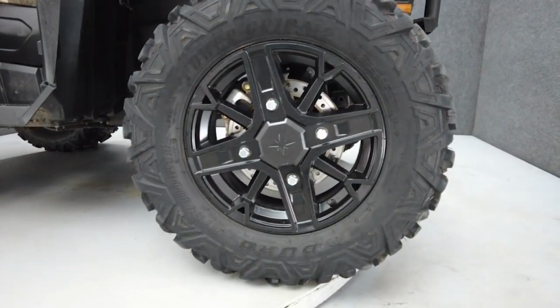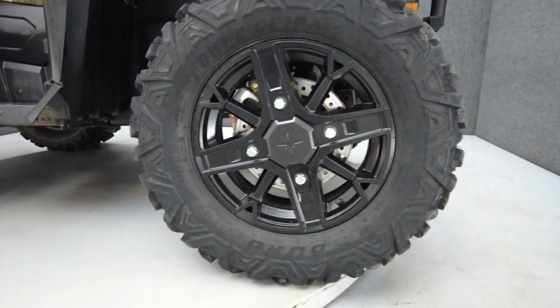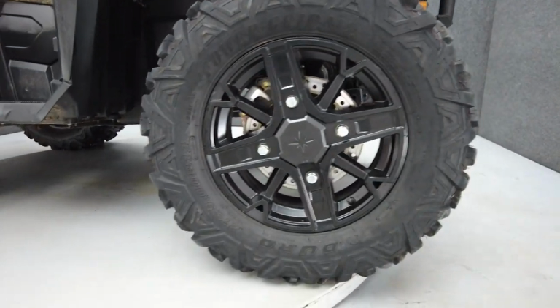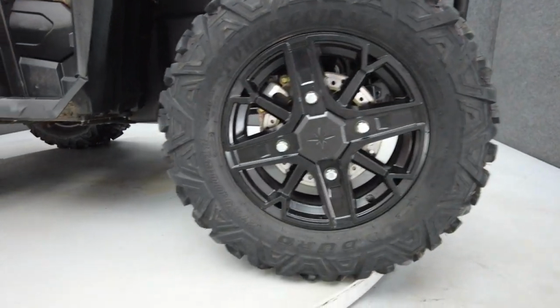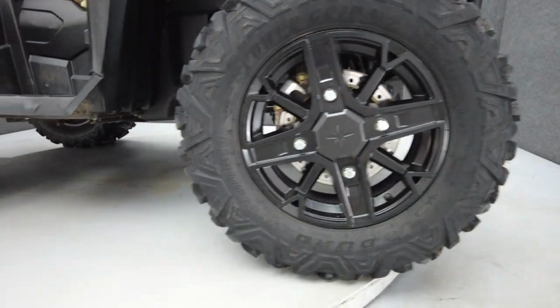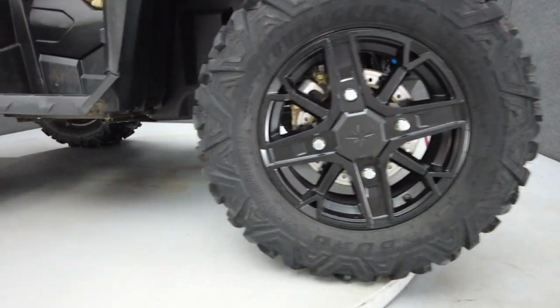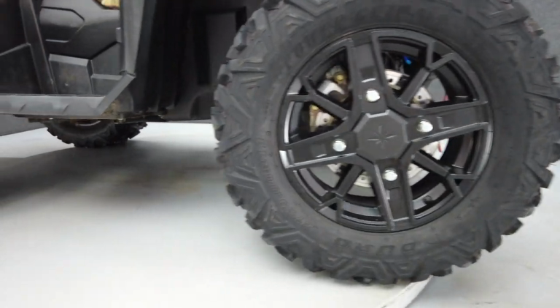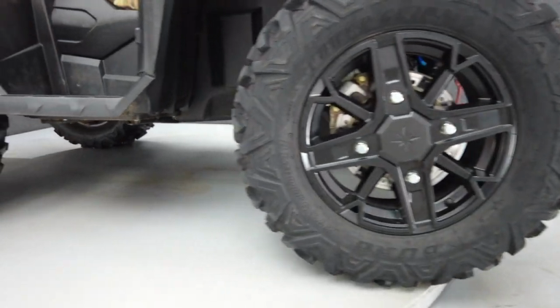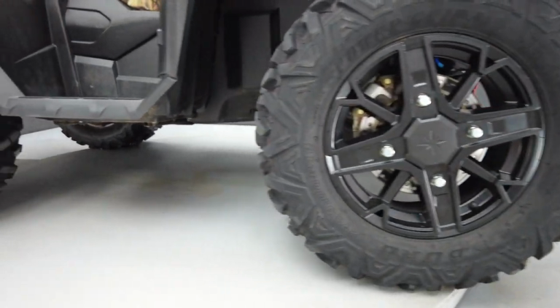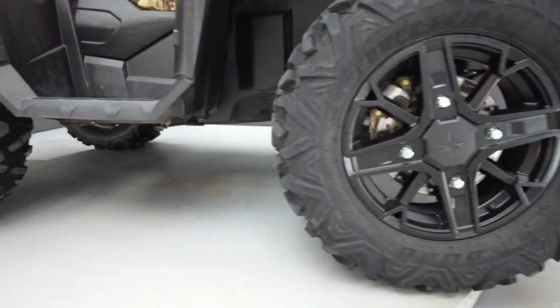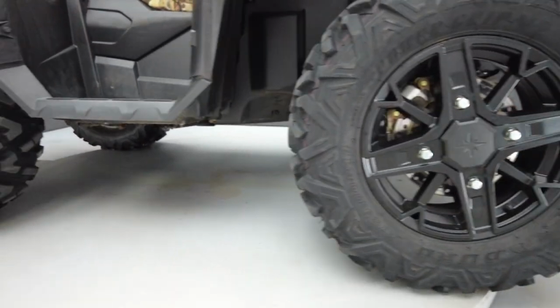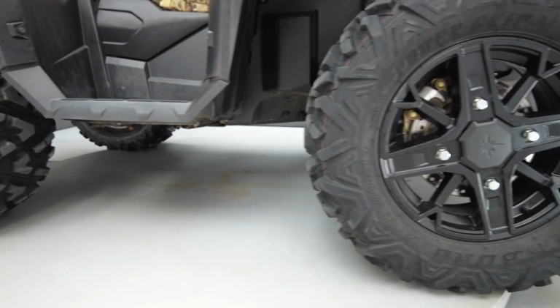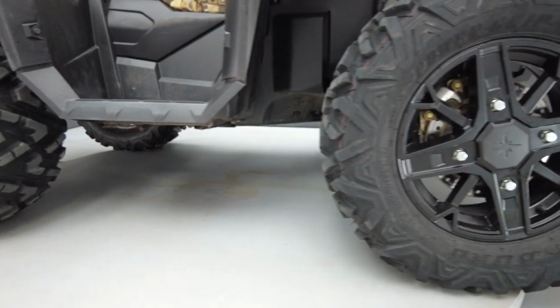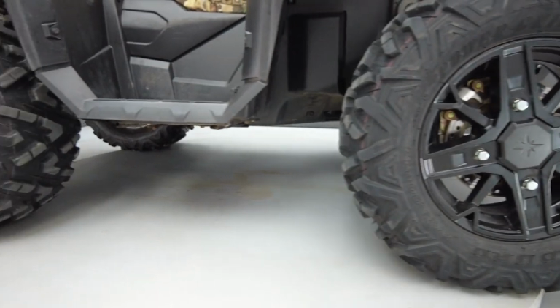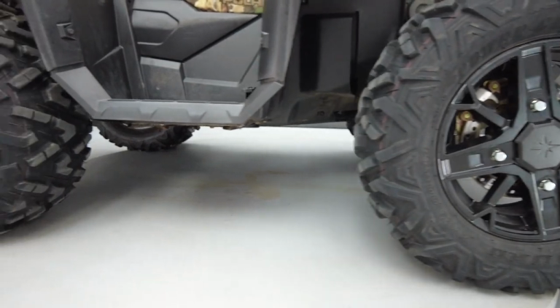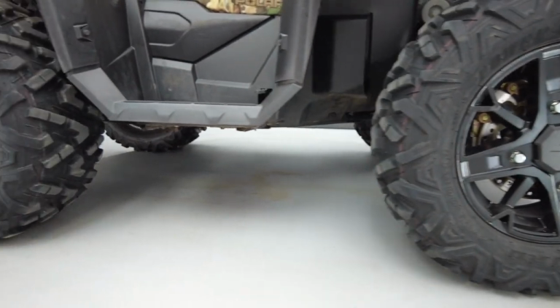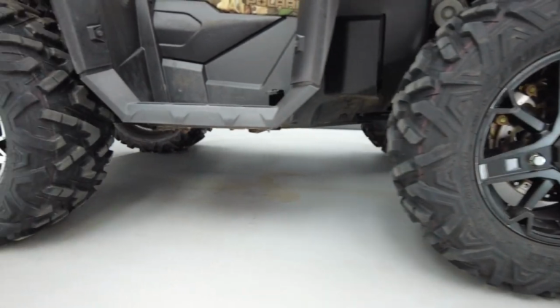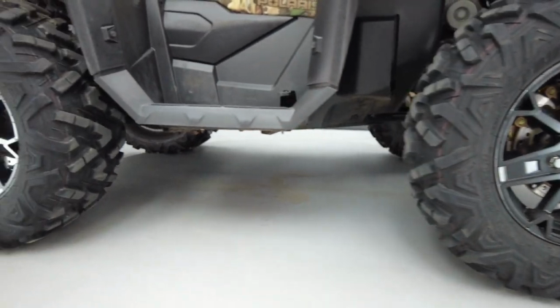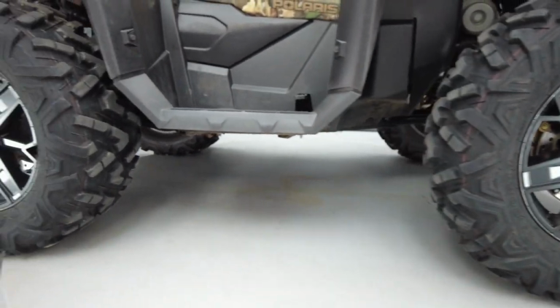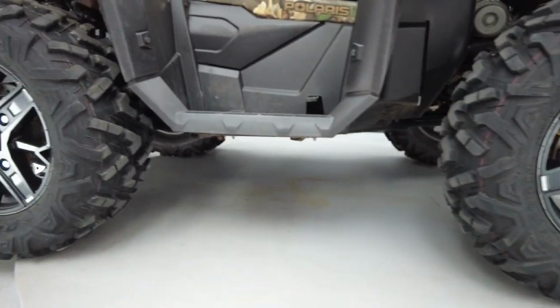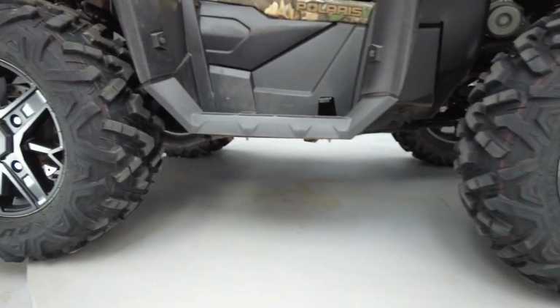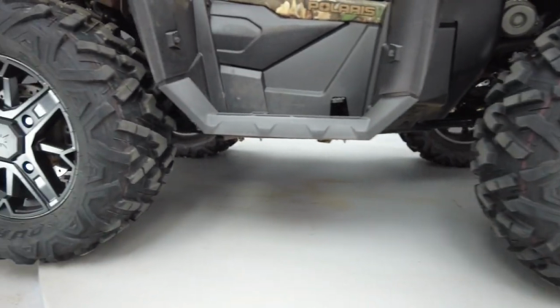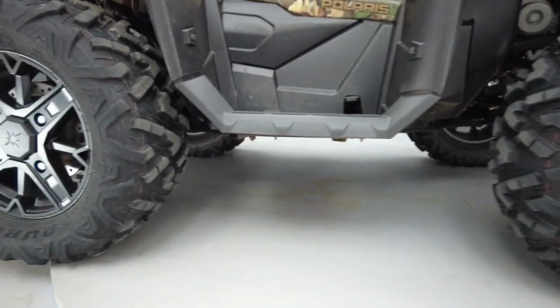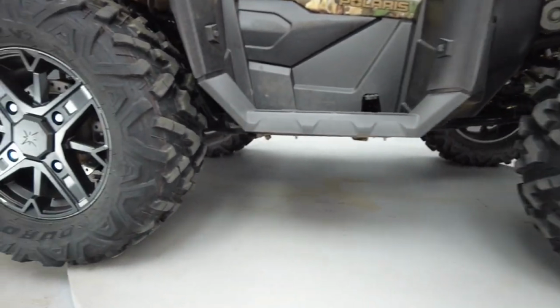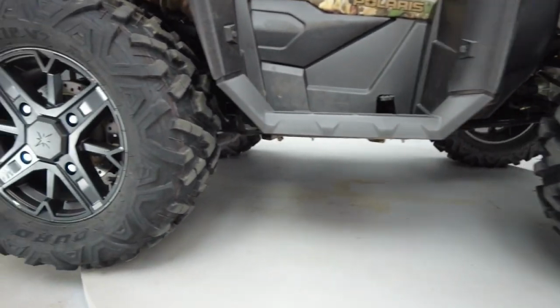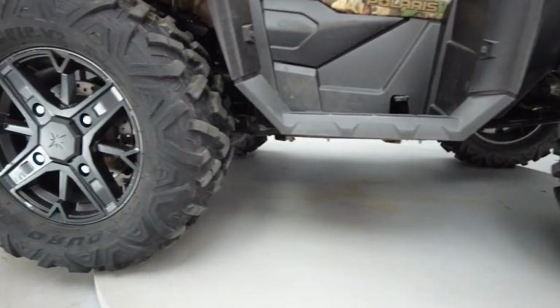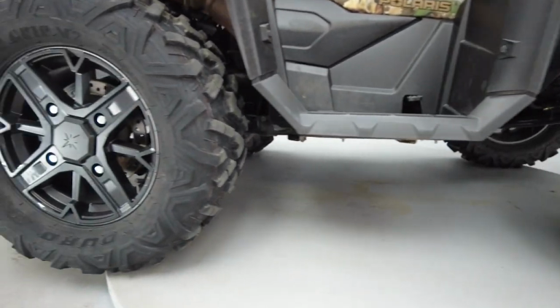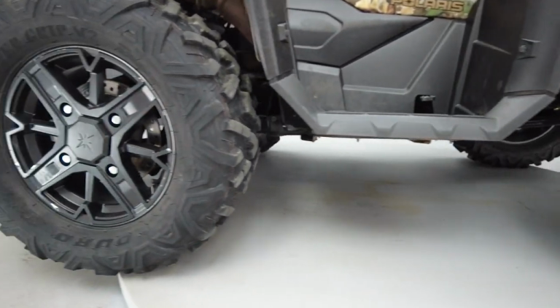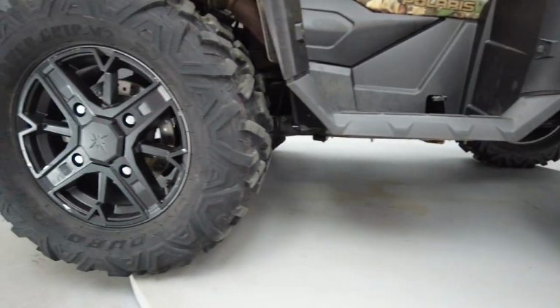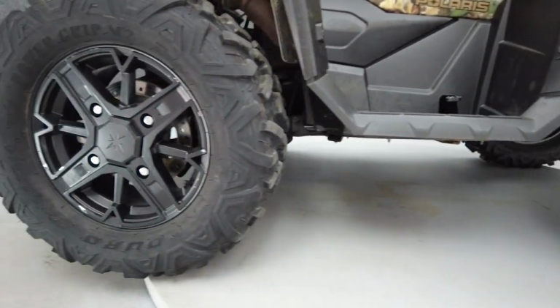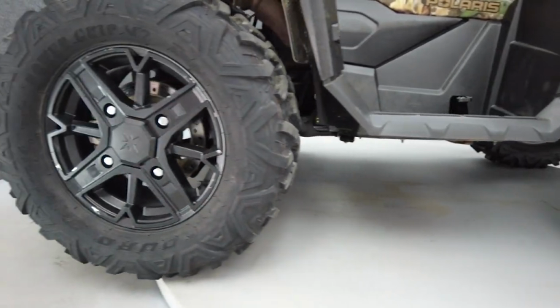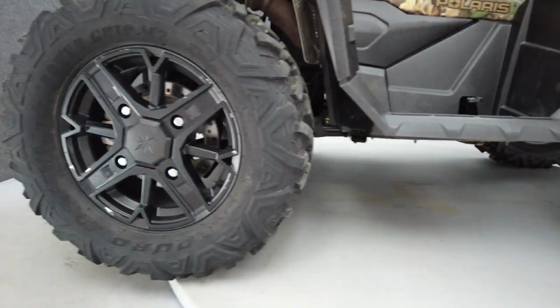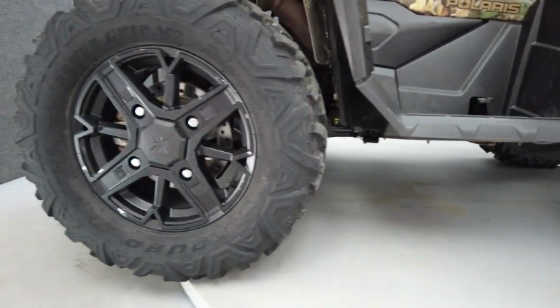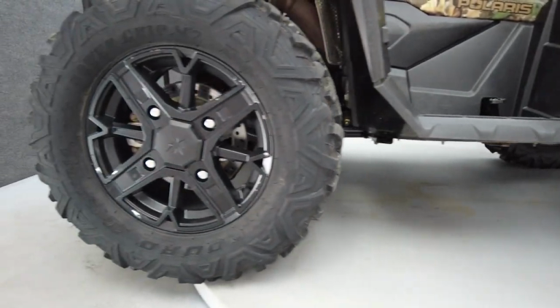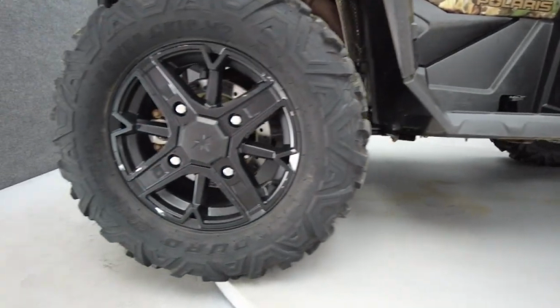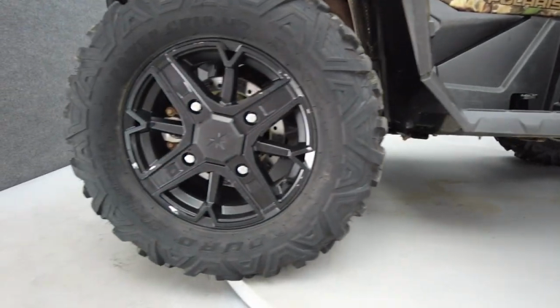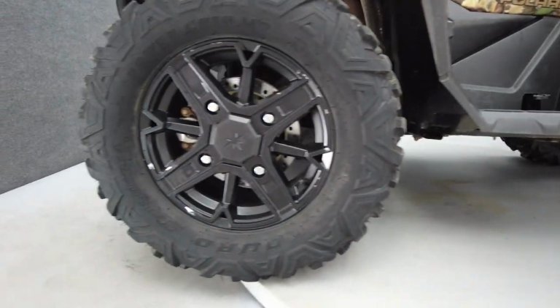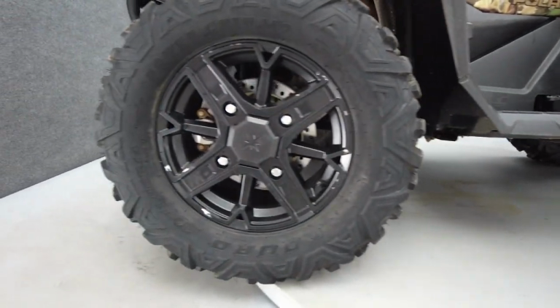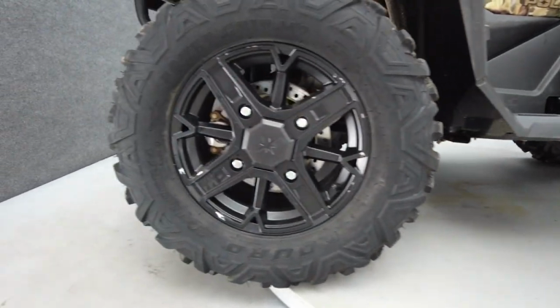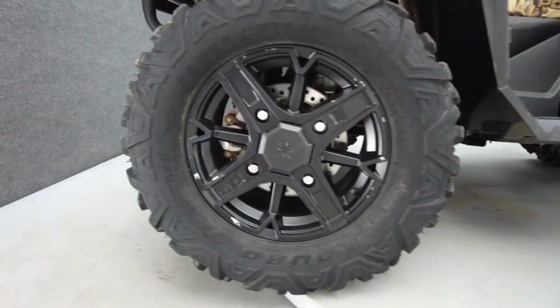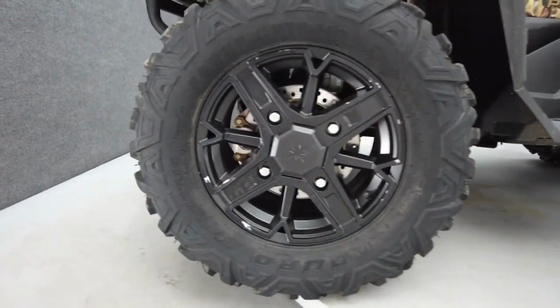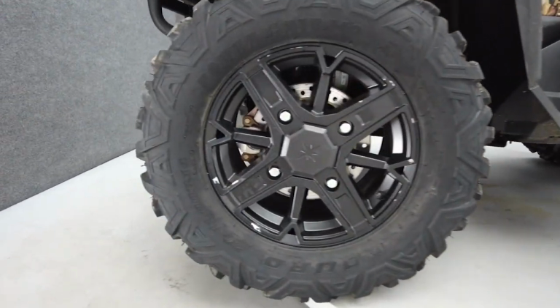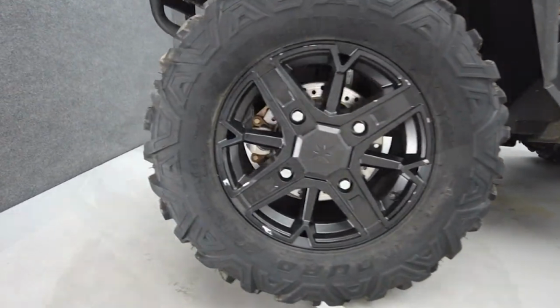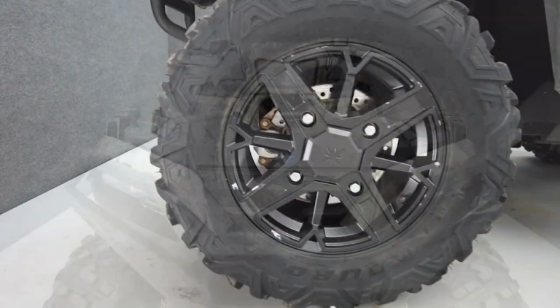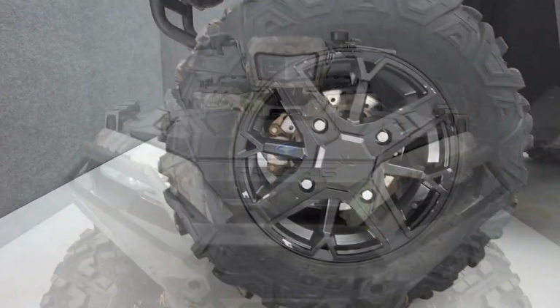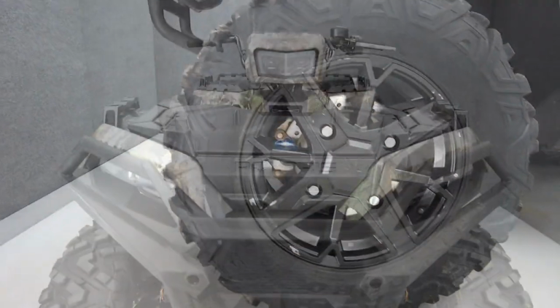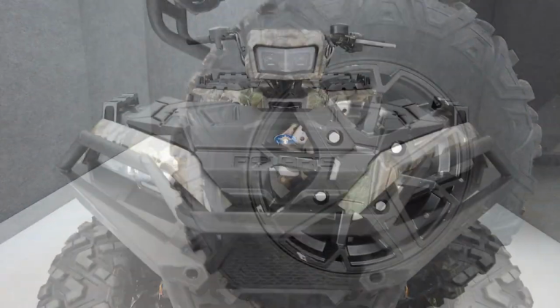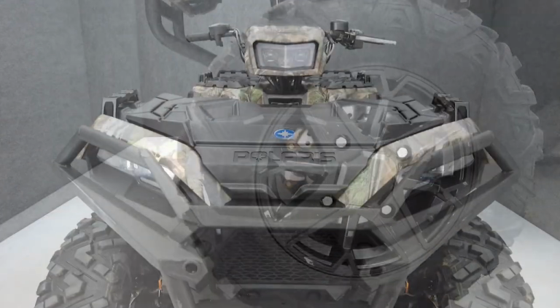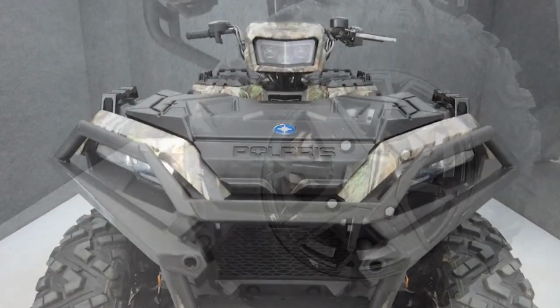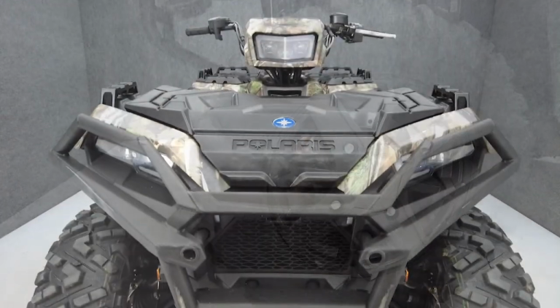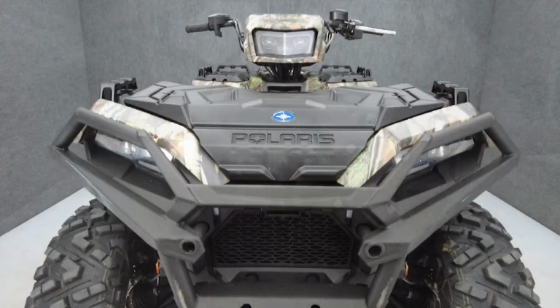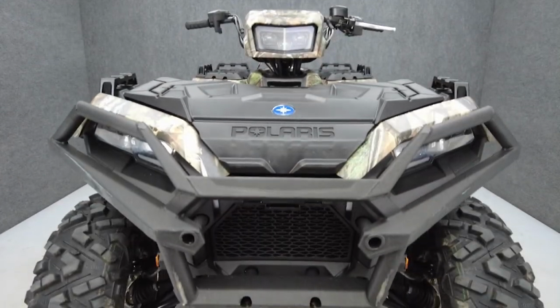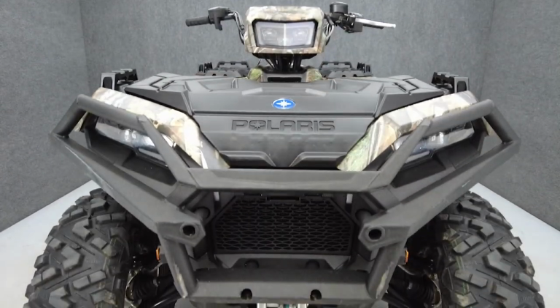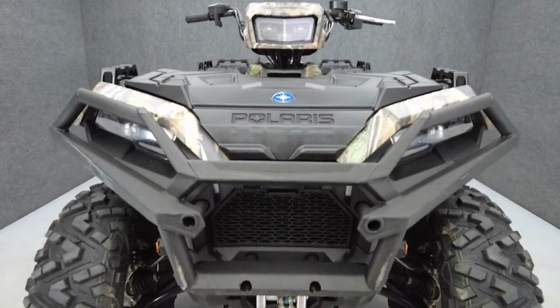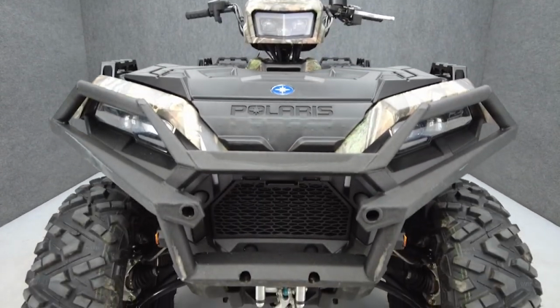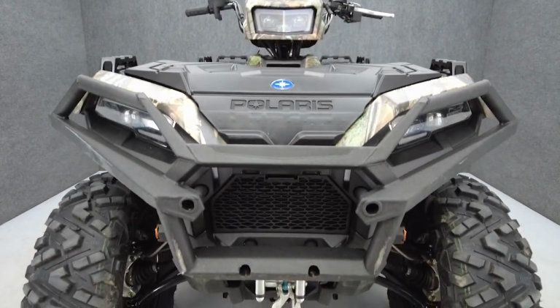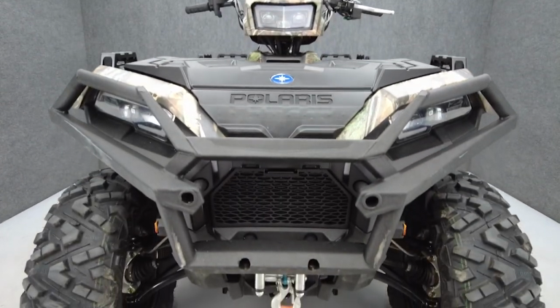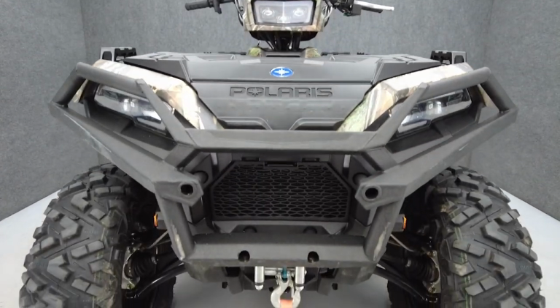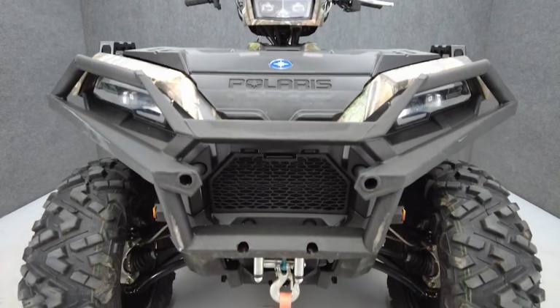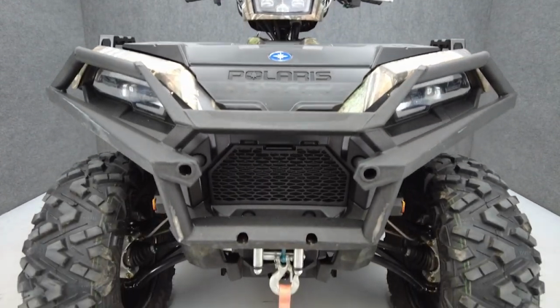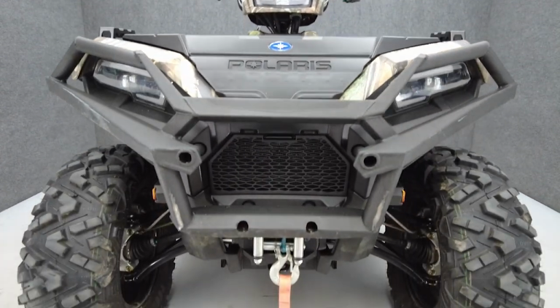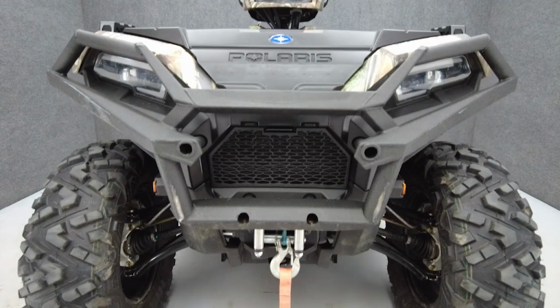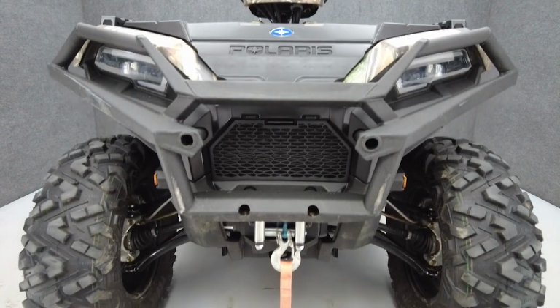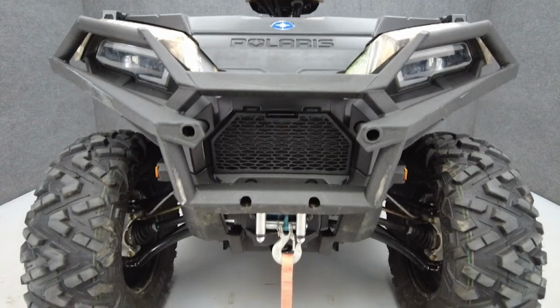It weighs in at 864 pounds, has a 575 pound payload capacity and a 37 inch seat height.